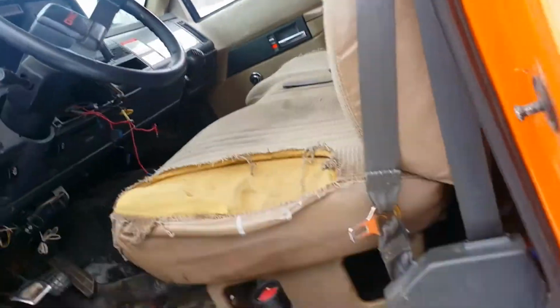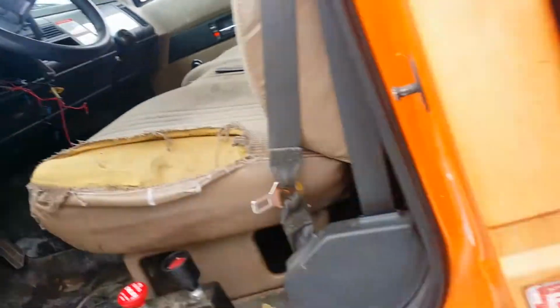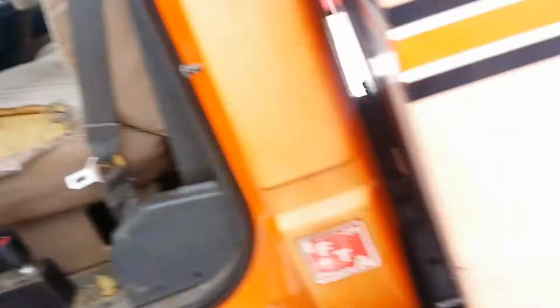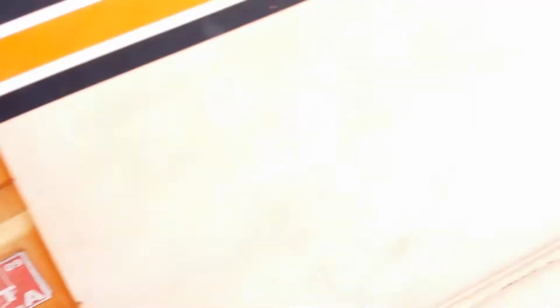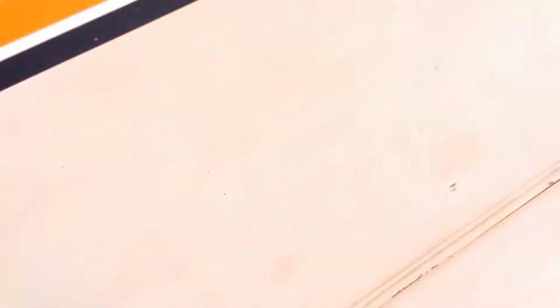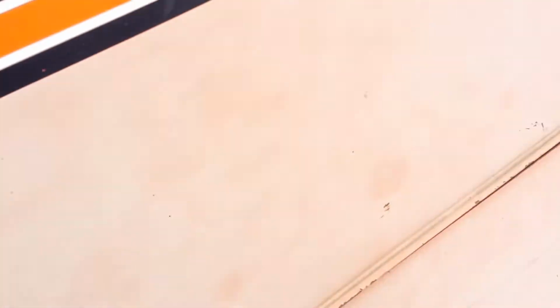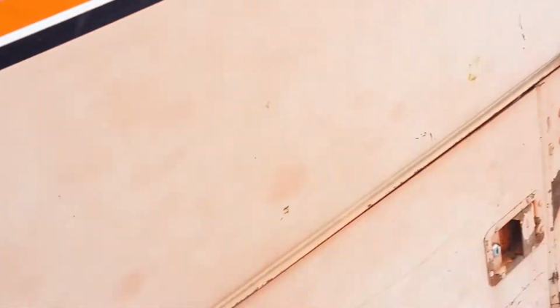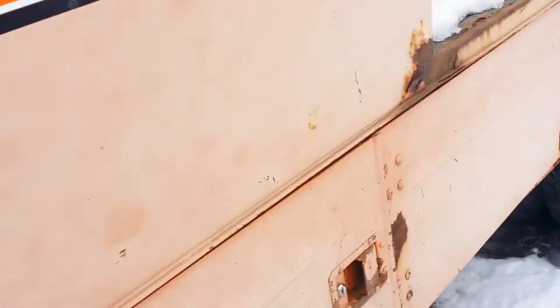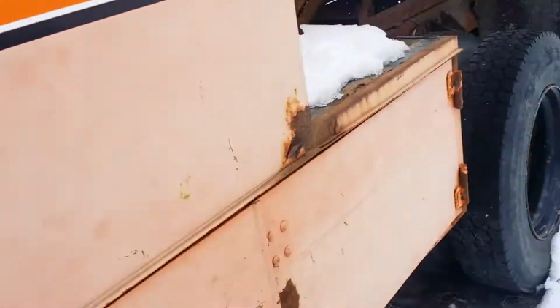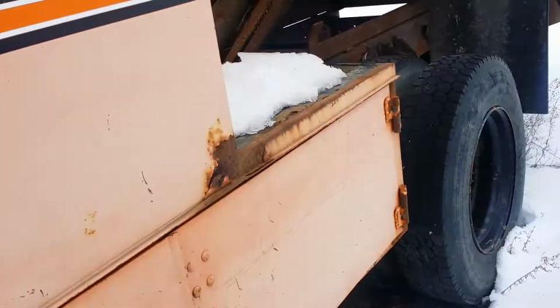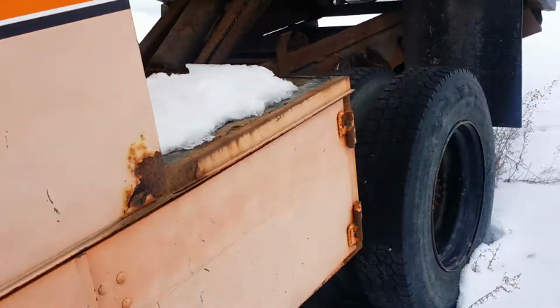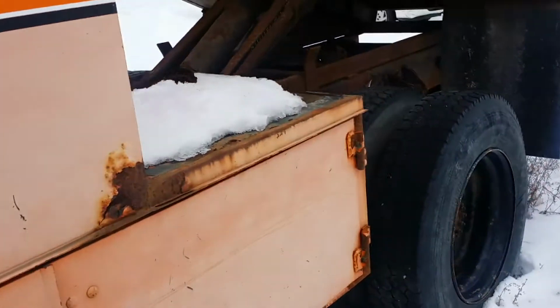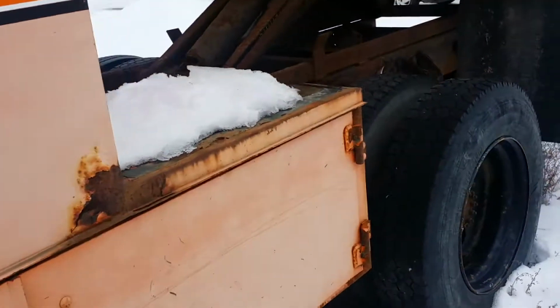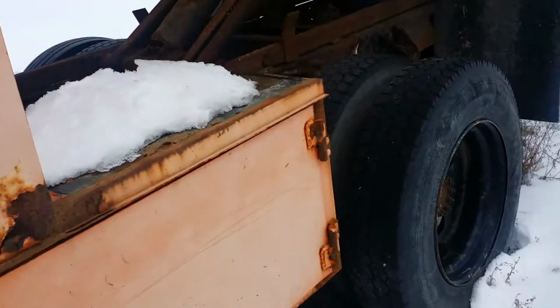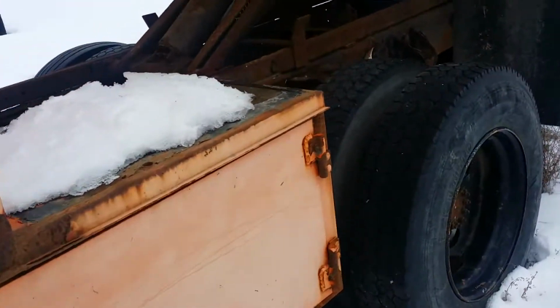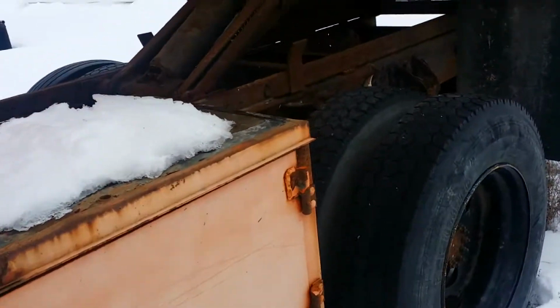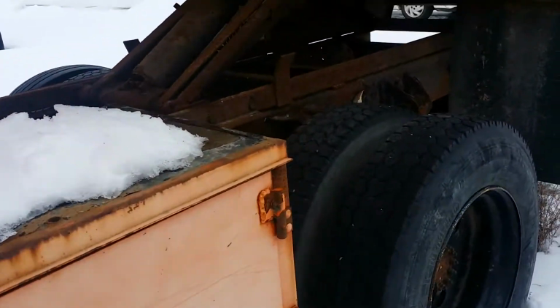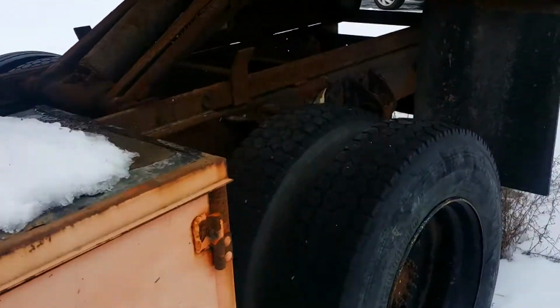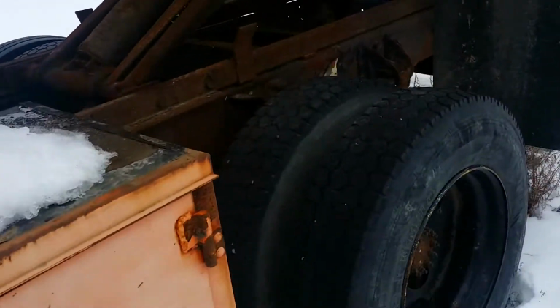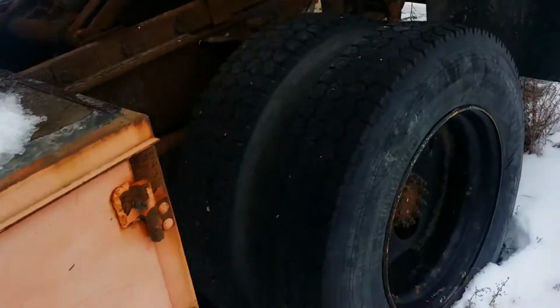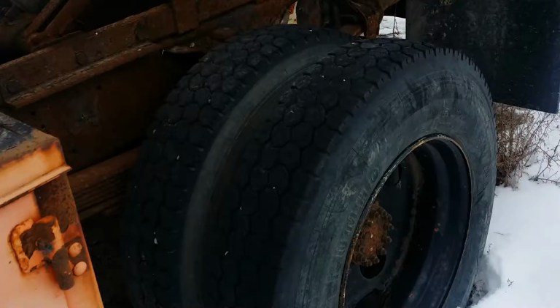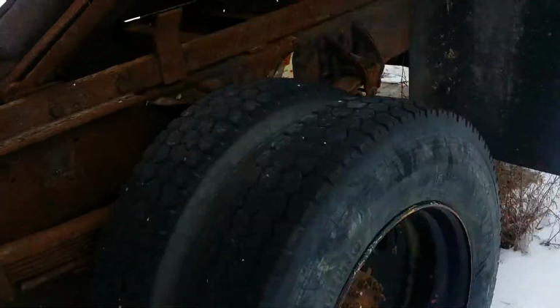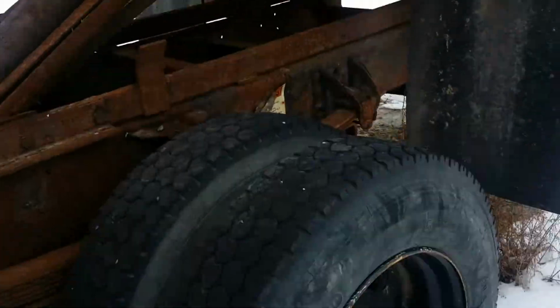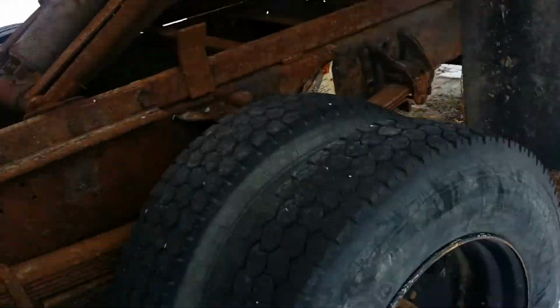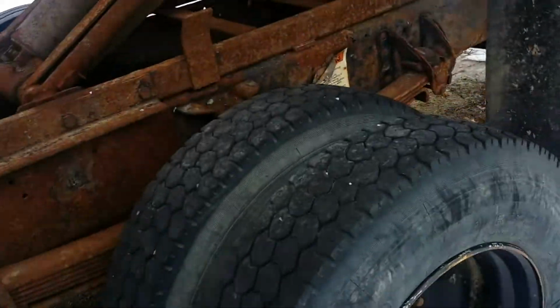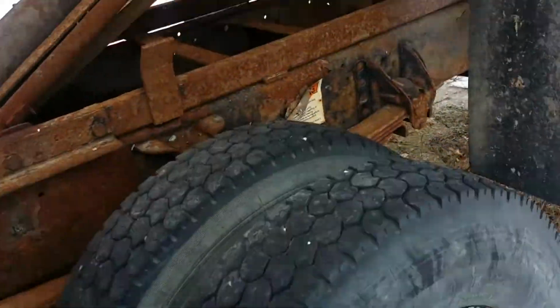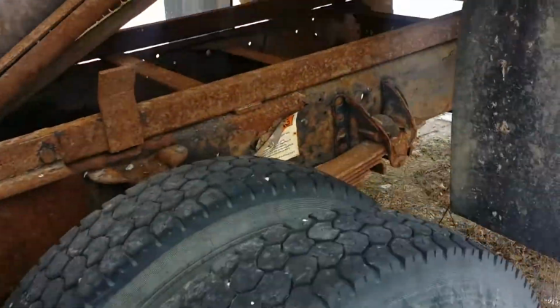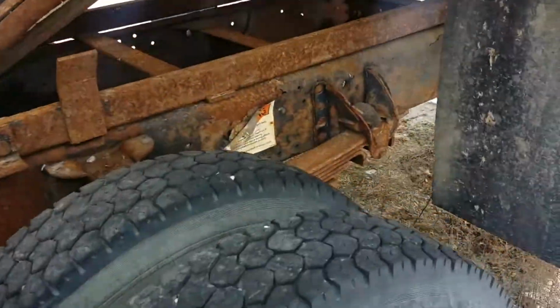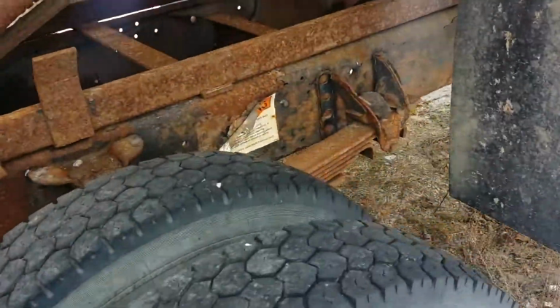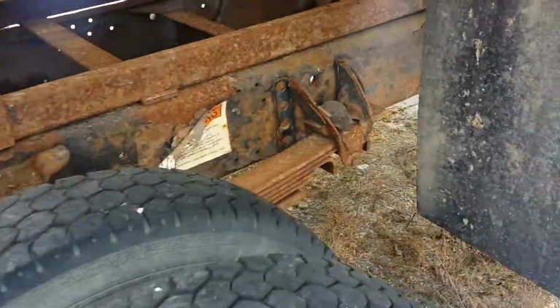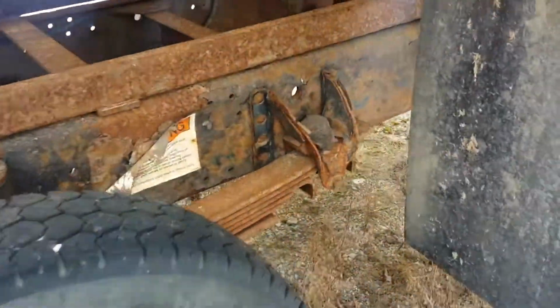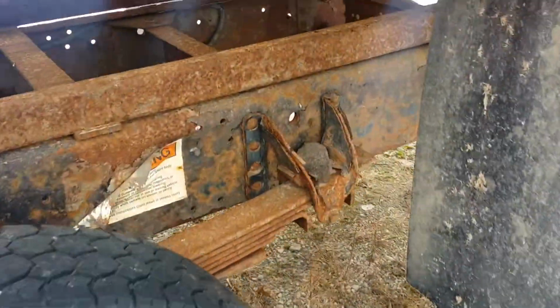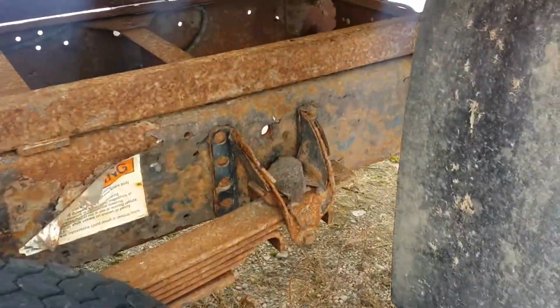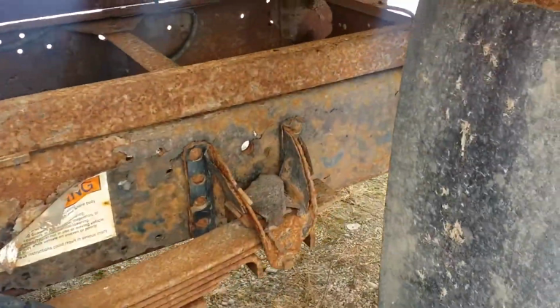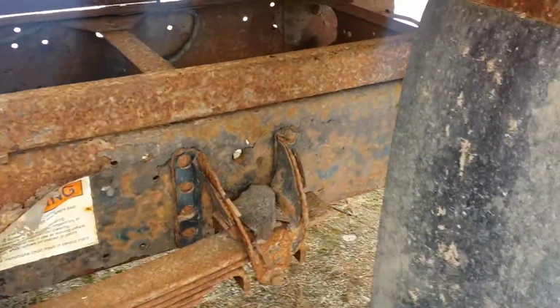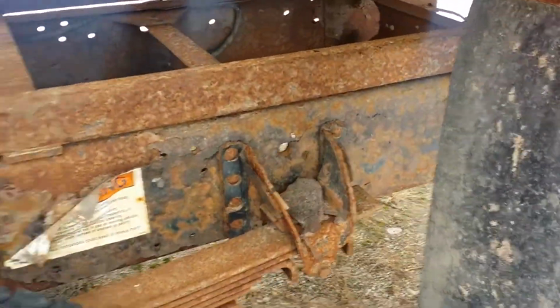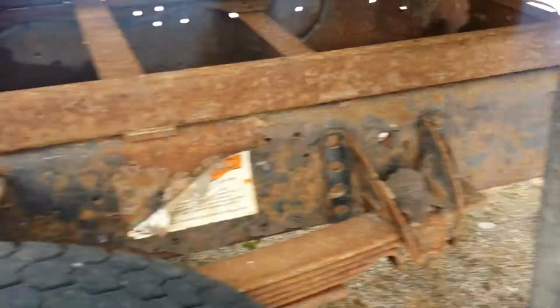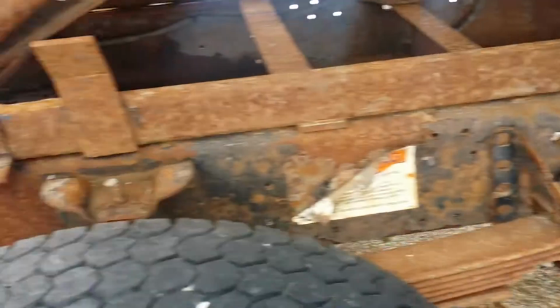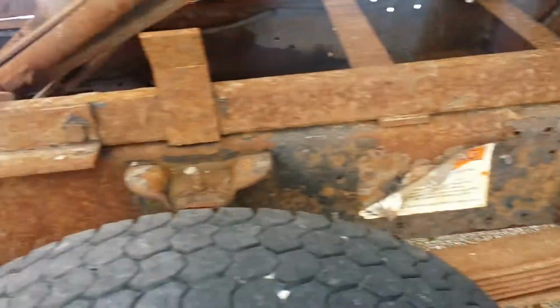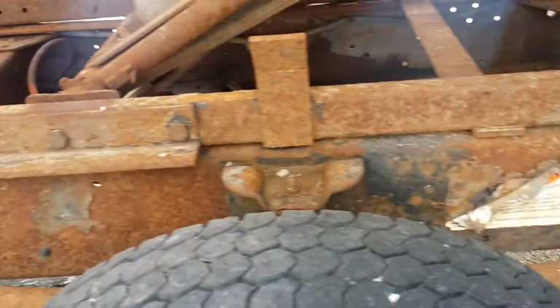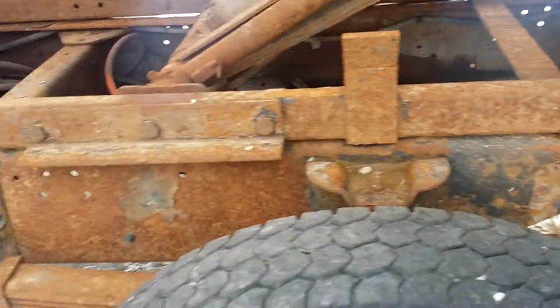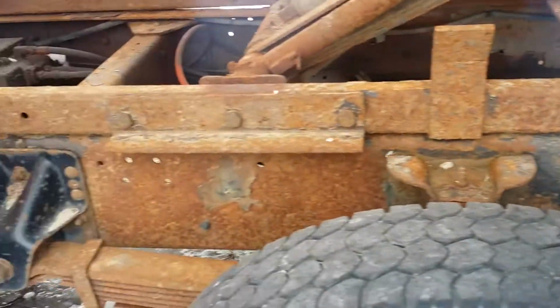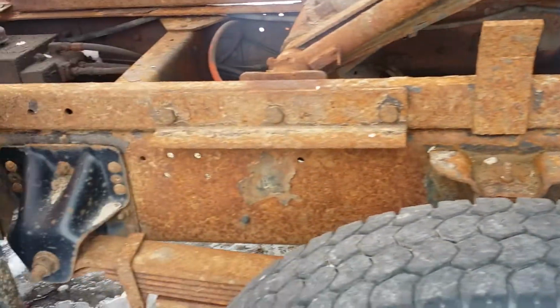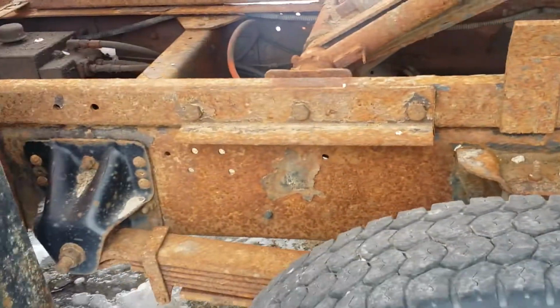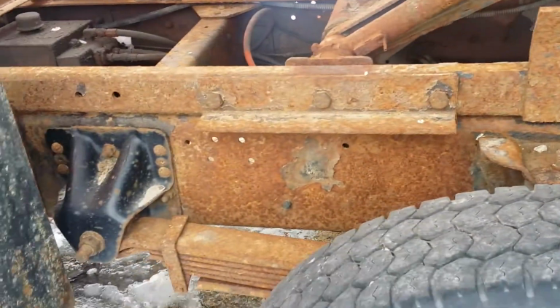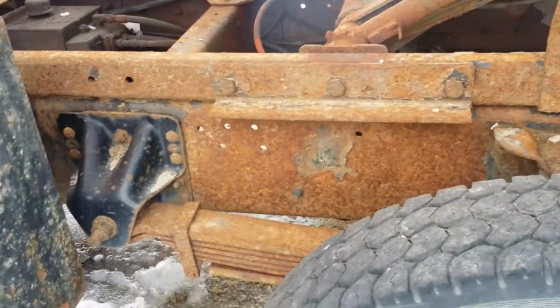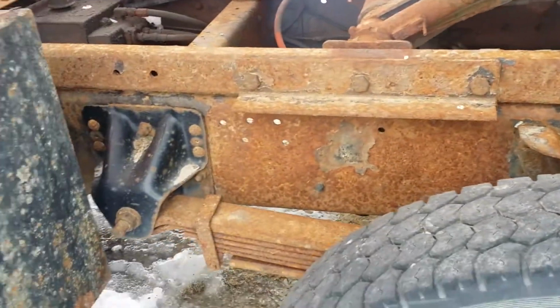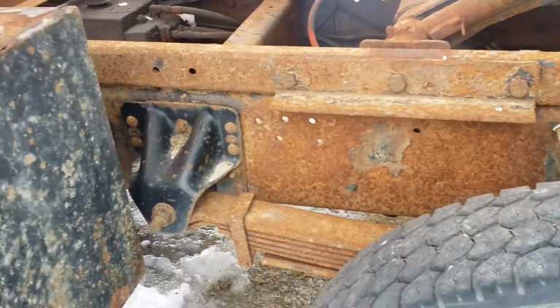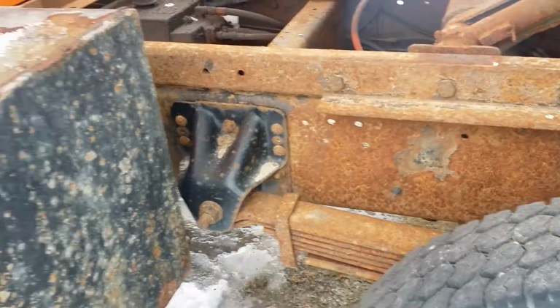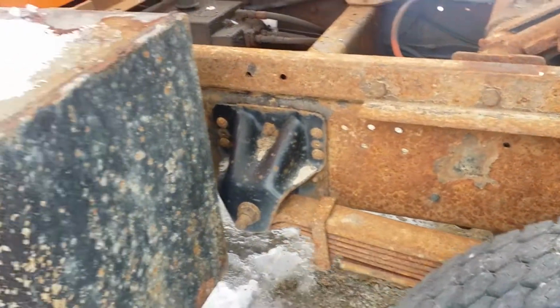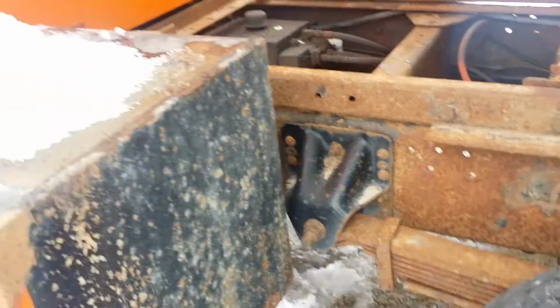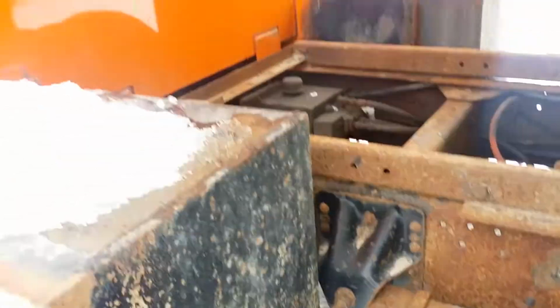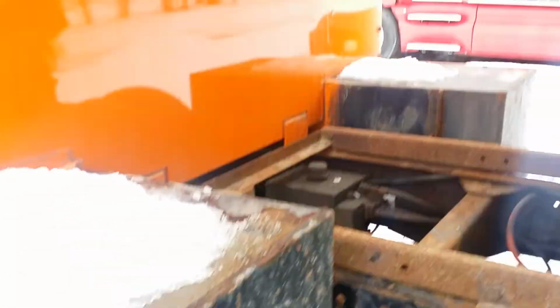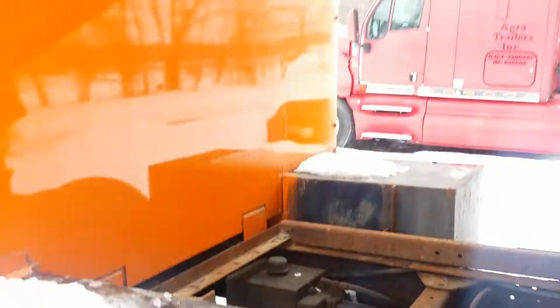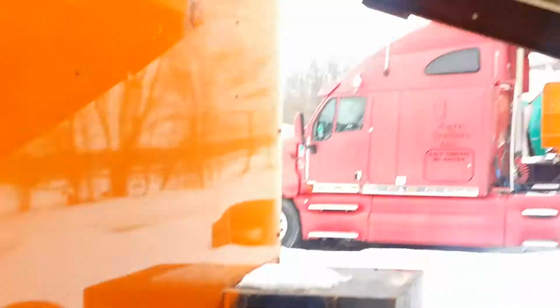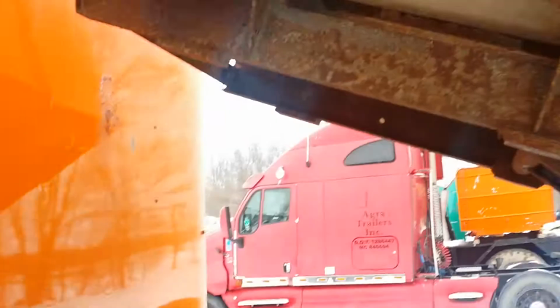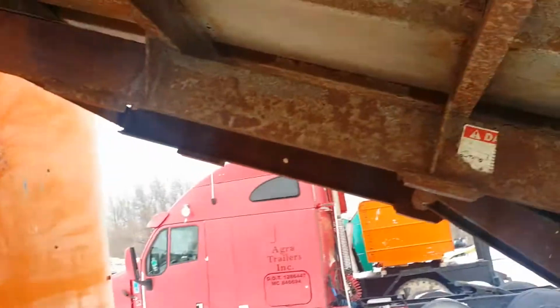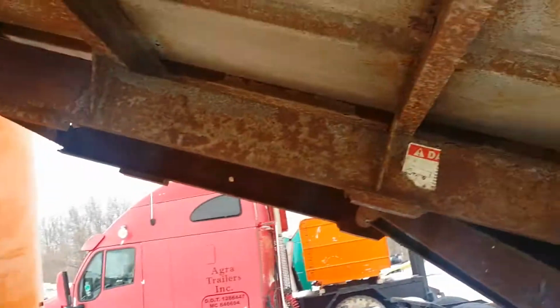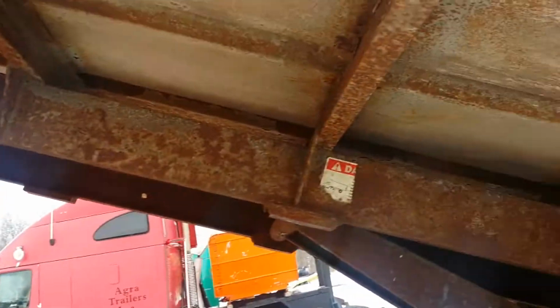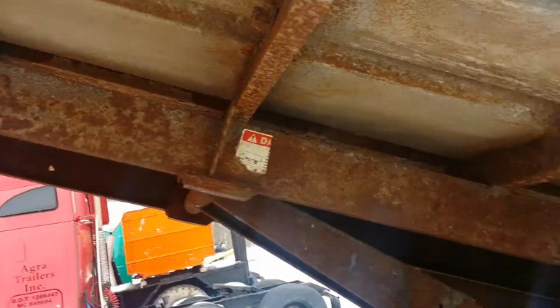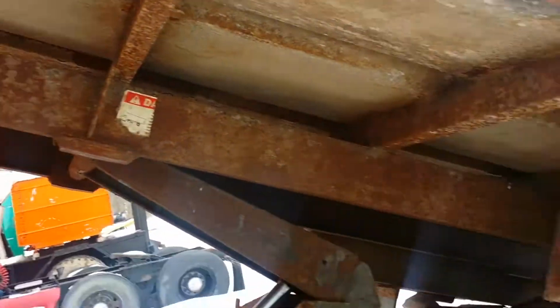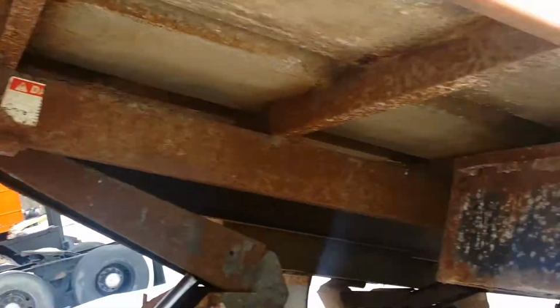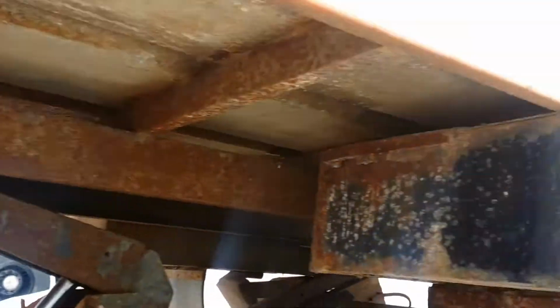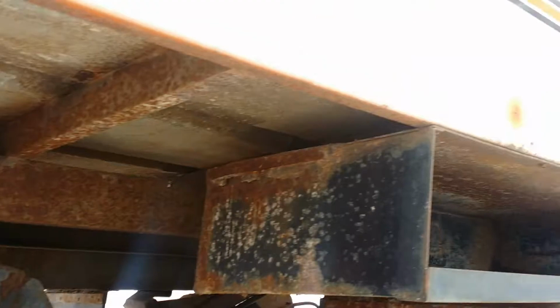Come on around here. Take a look here at the frame — no rust holes, but there is surface rust all around.